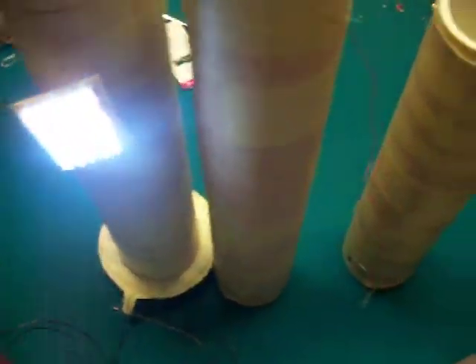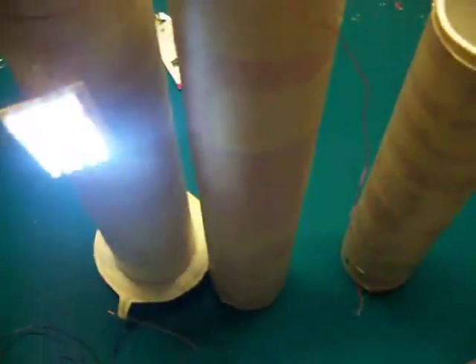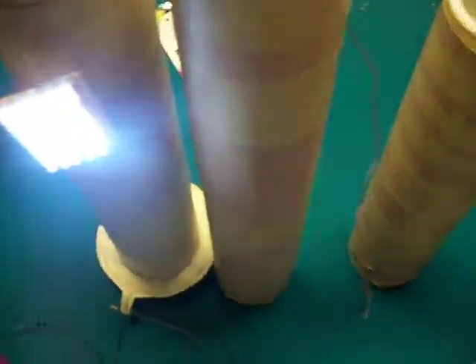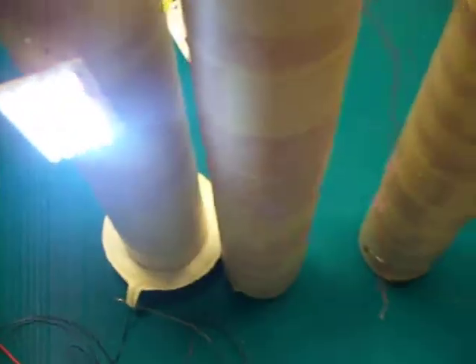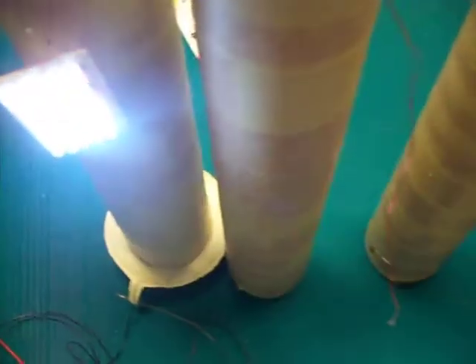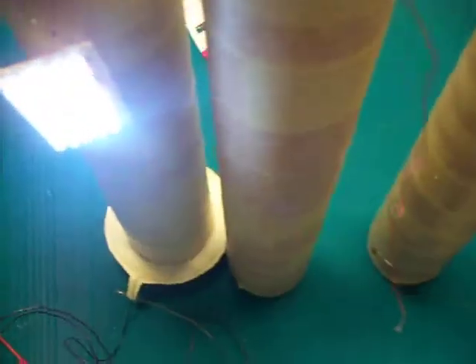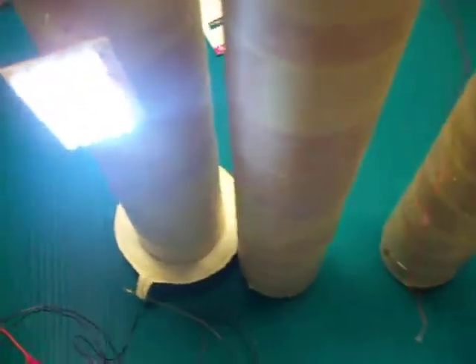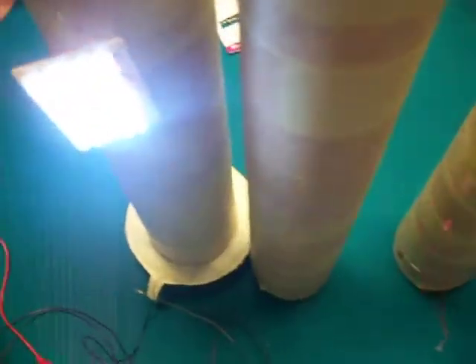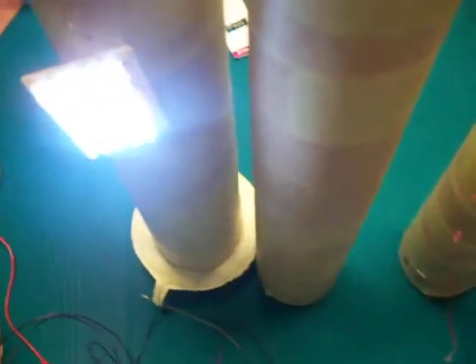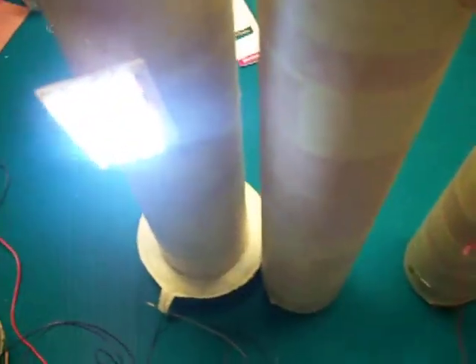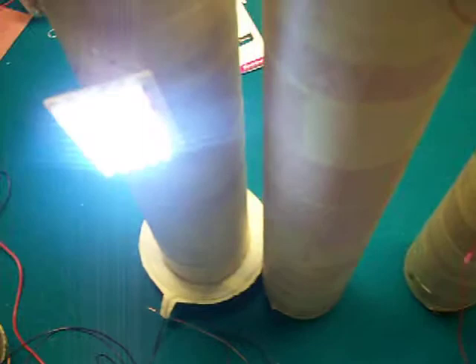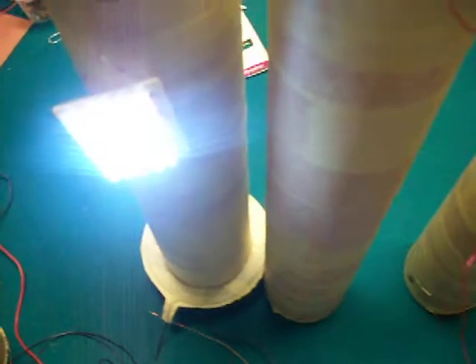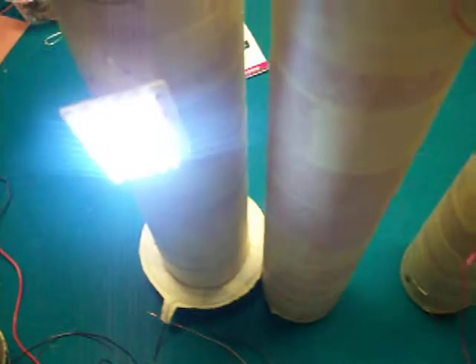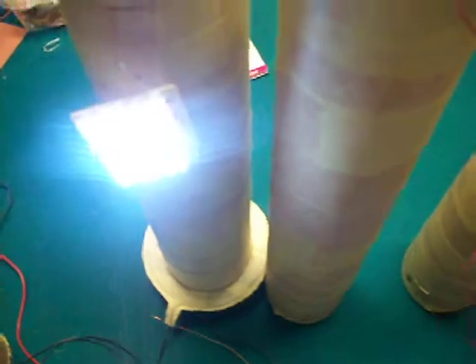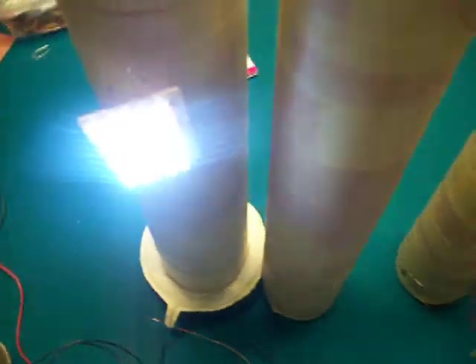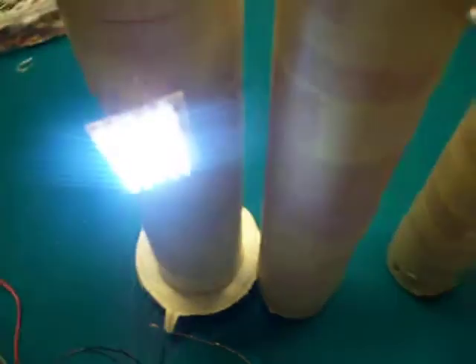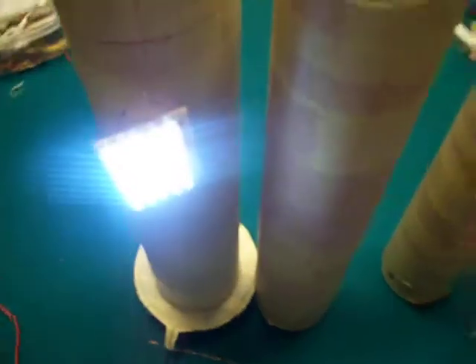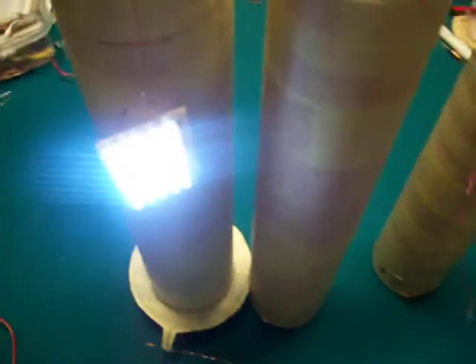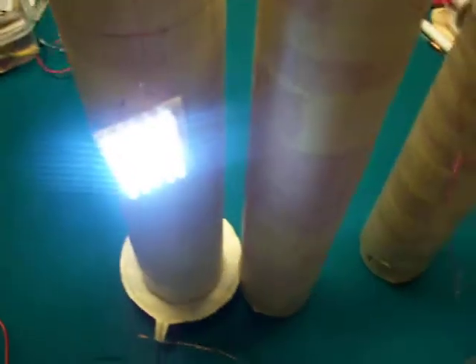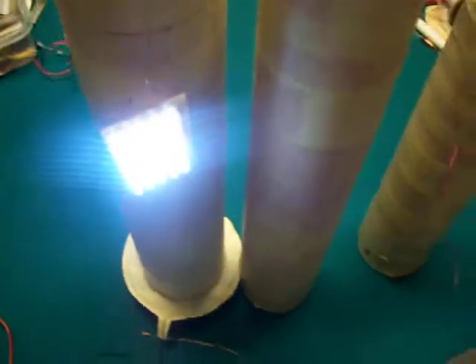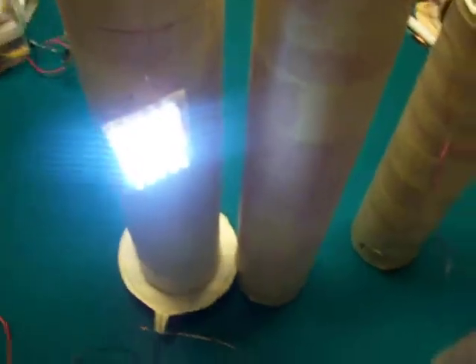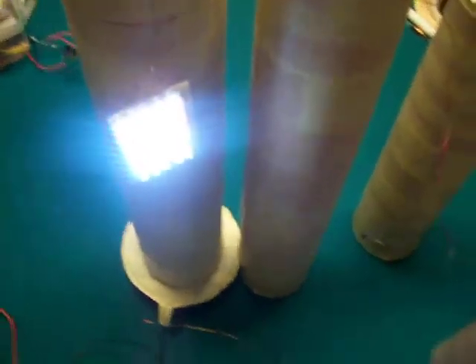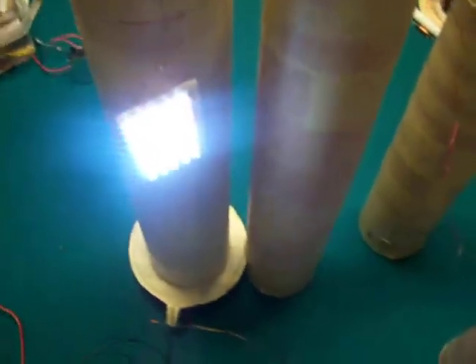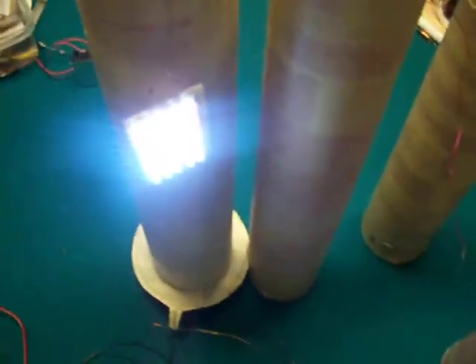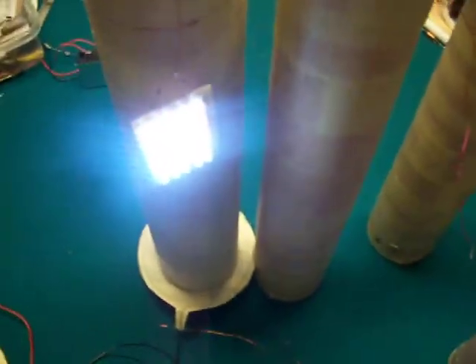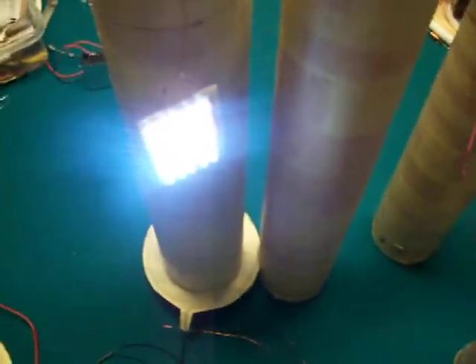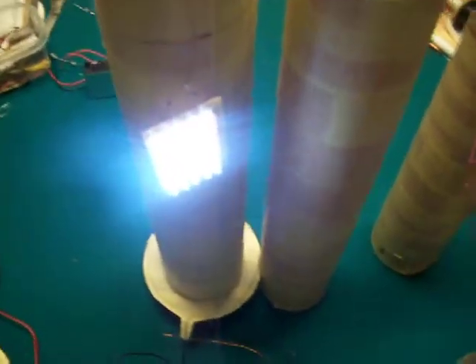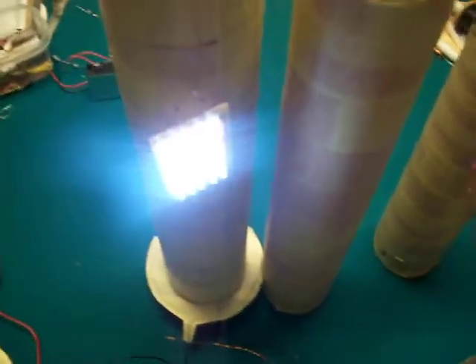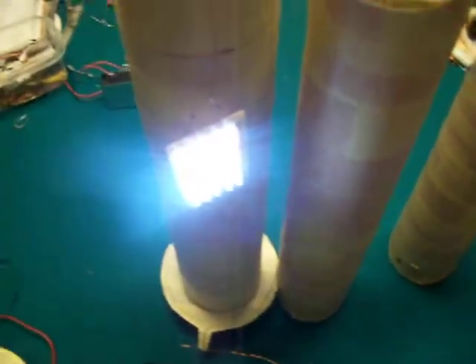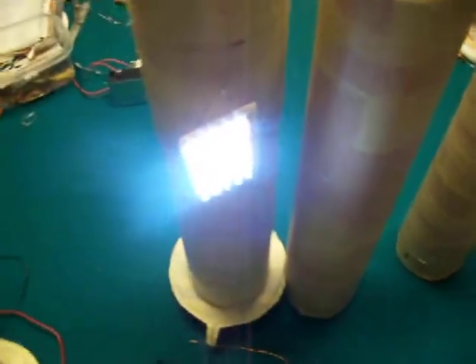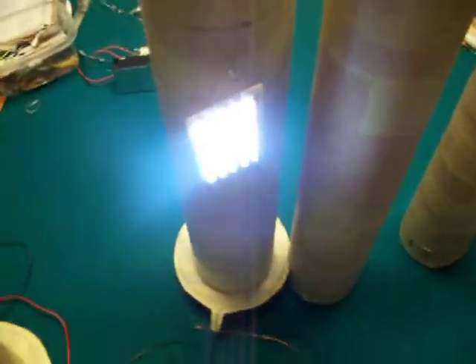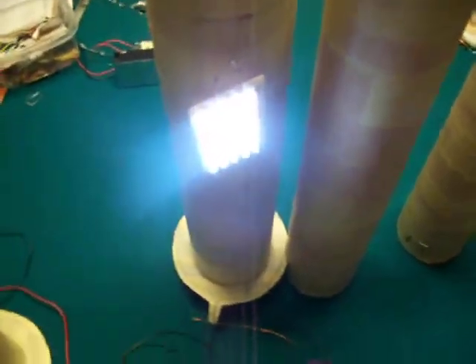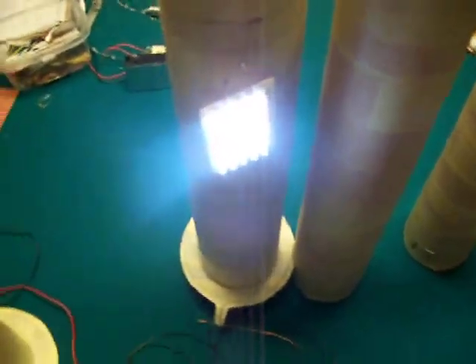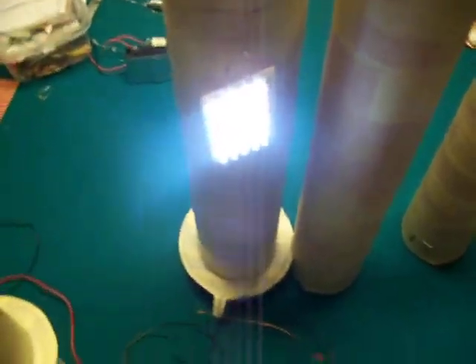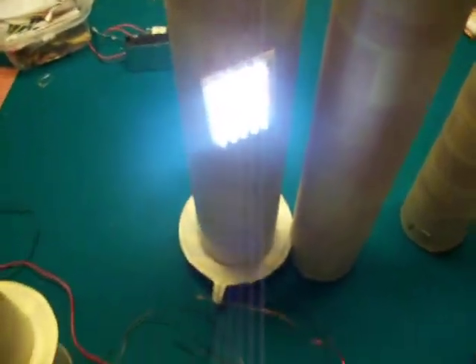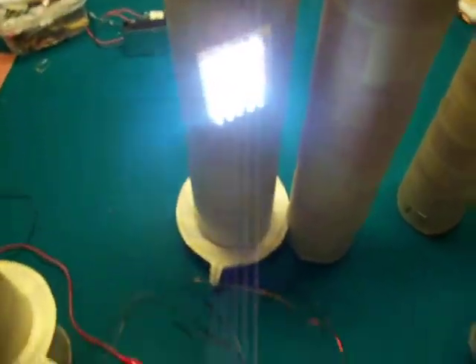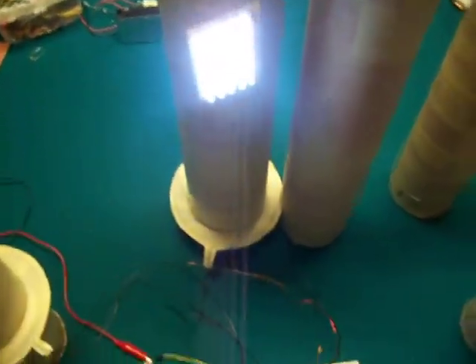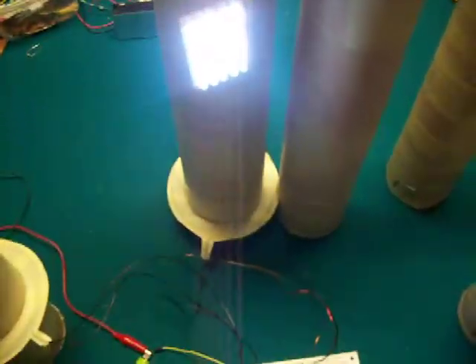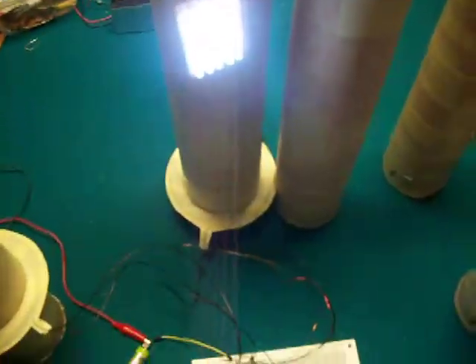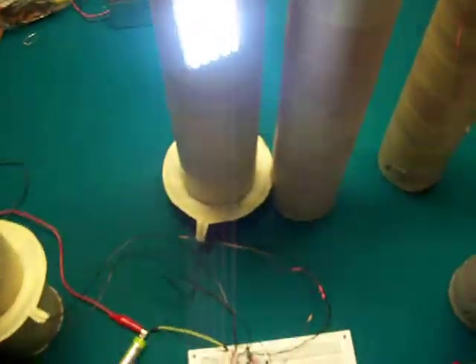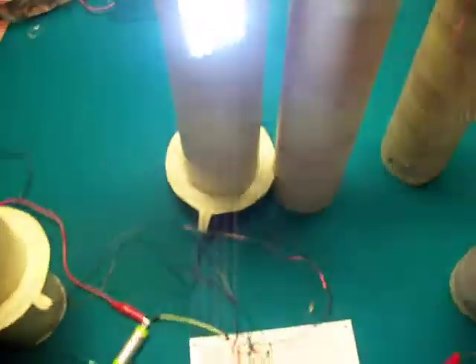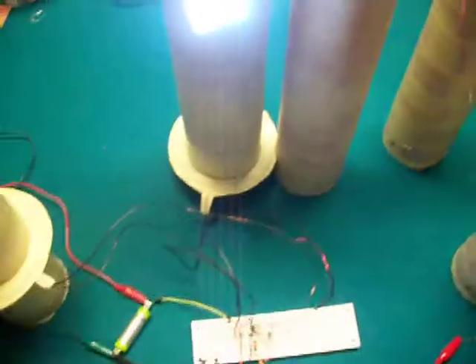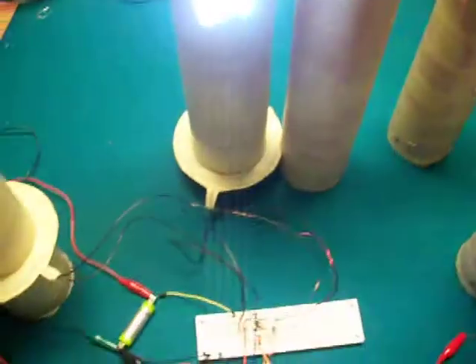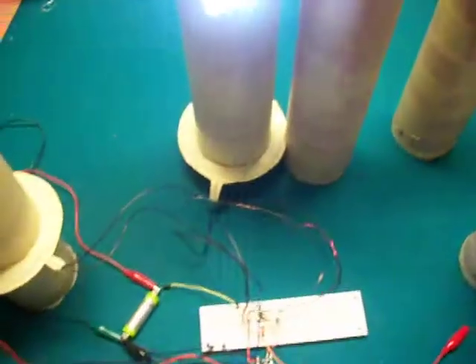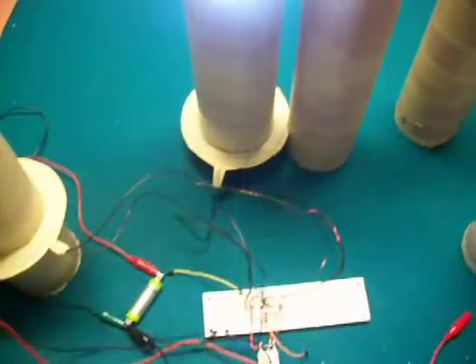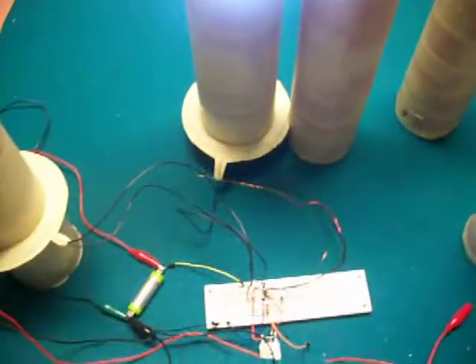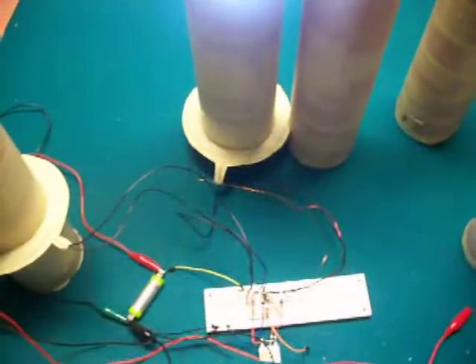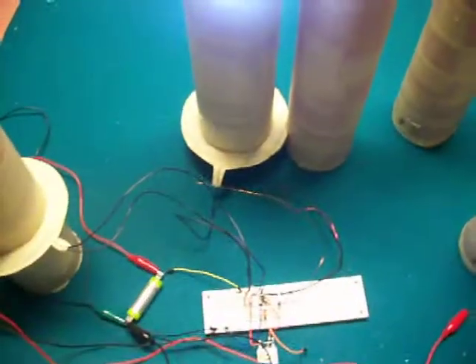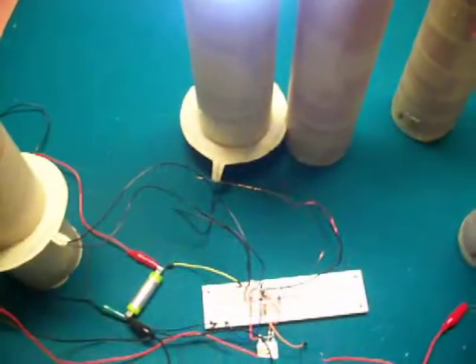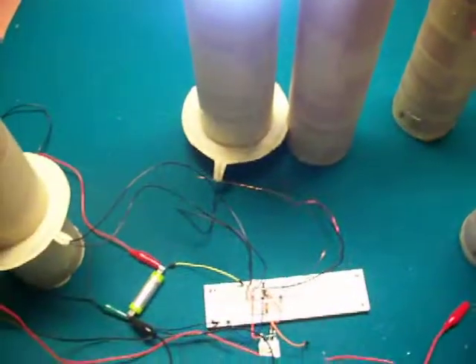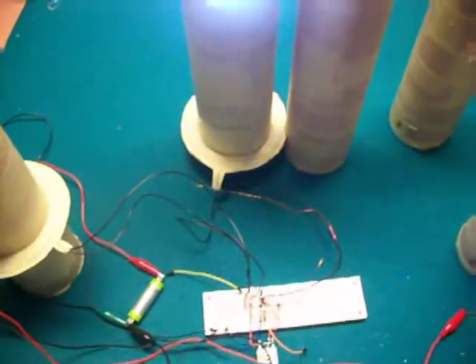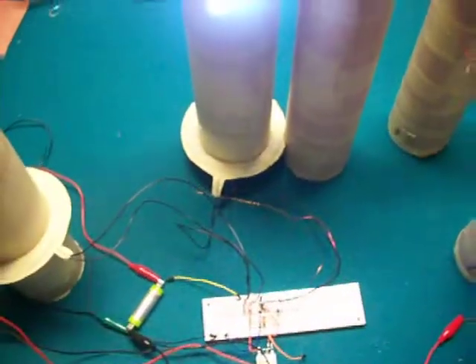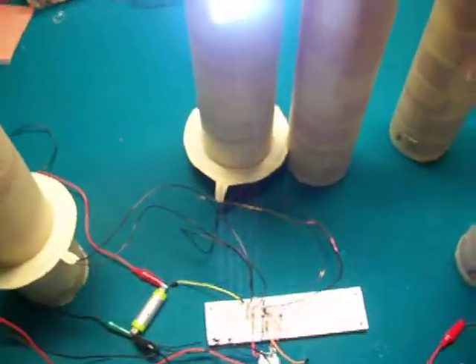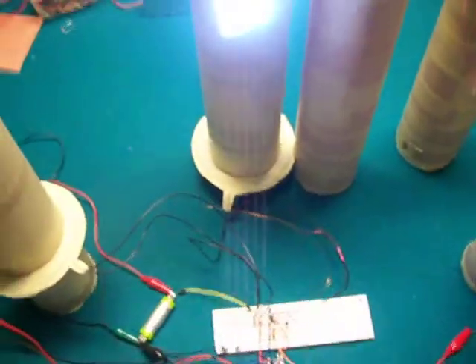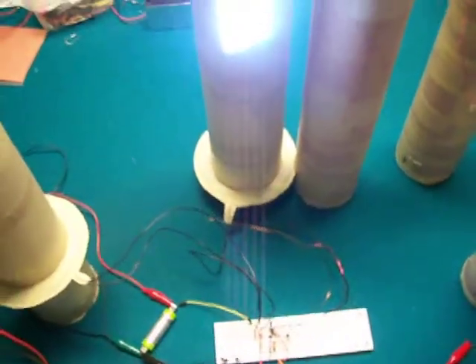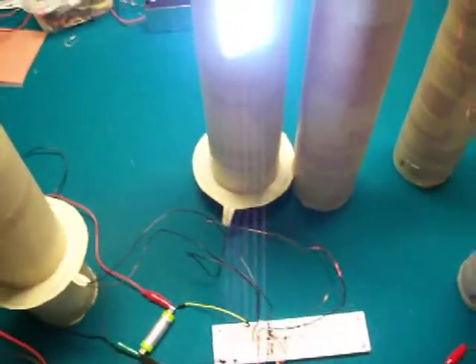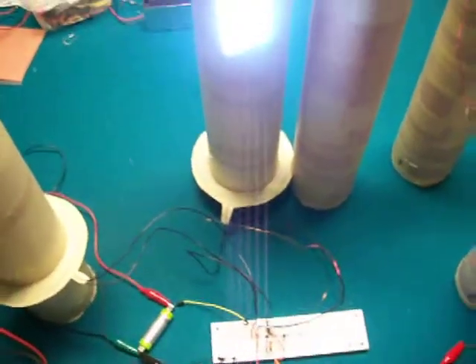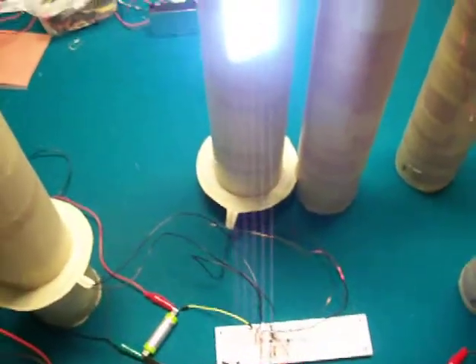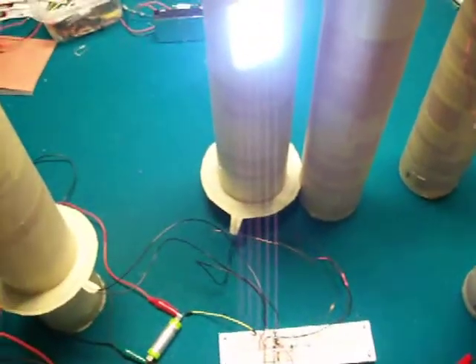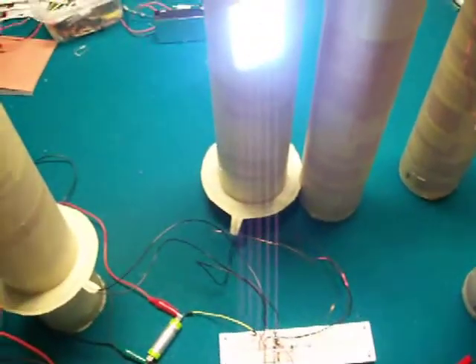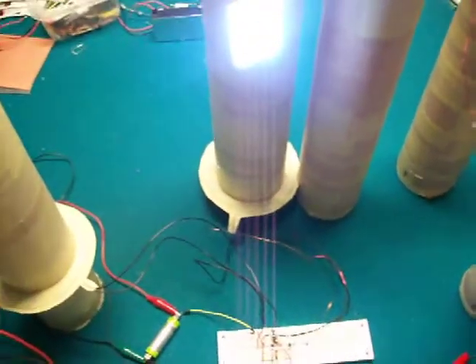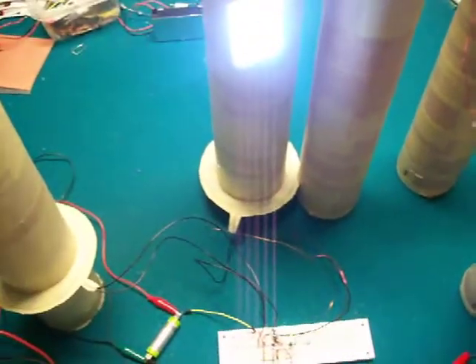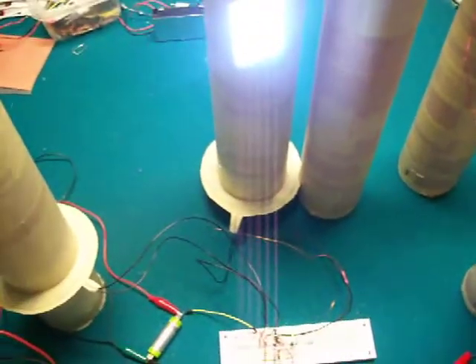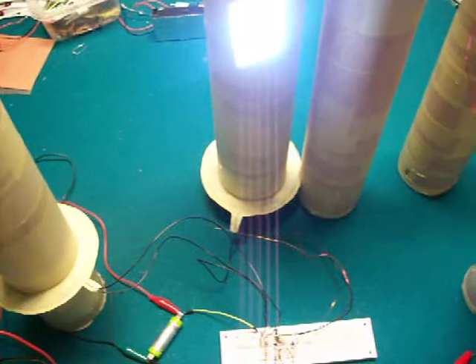I'm going to show you how it works. I've got two other coils as well.